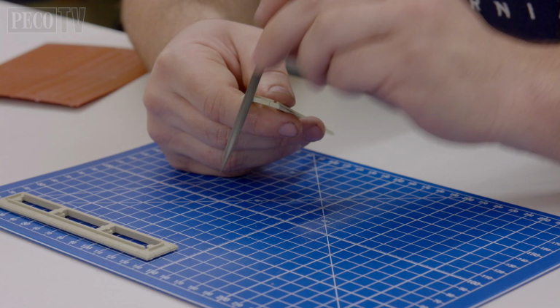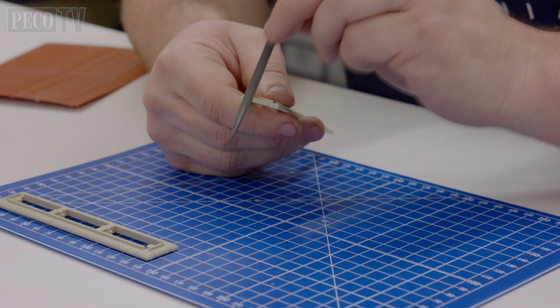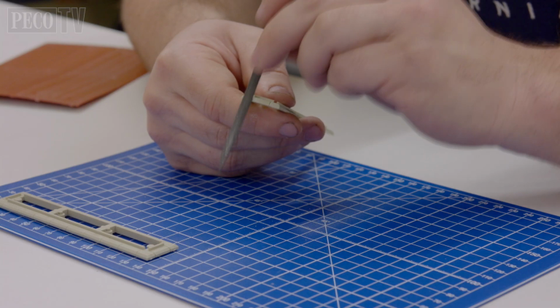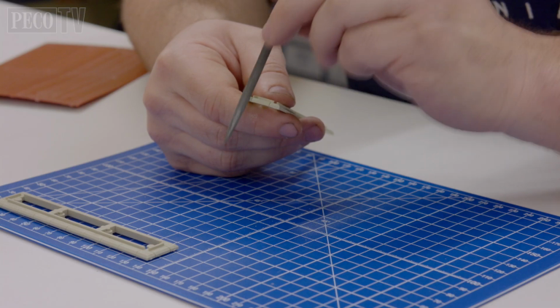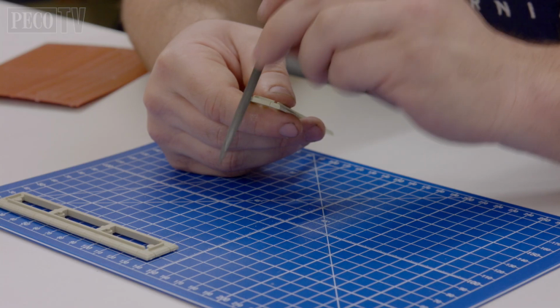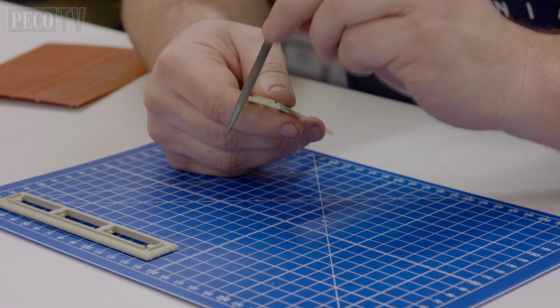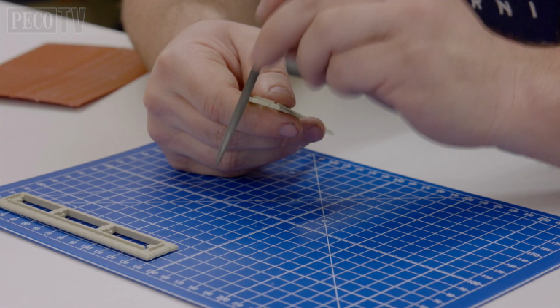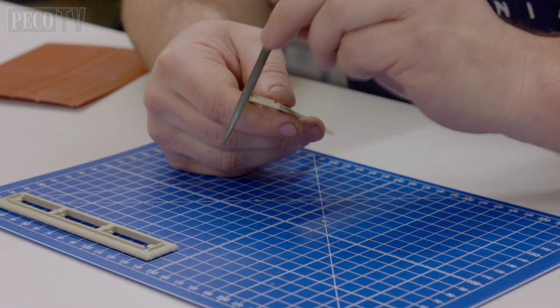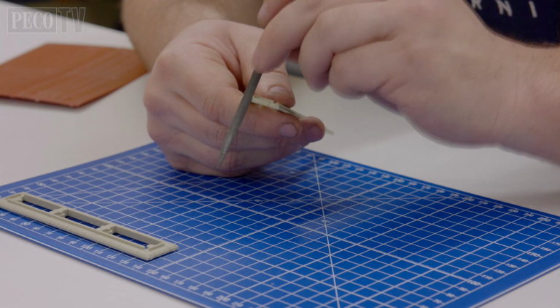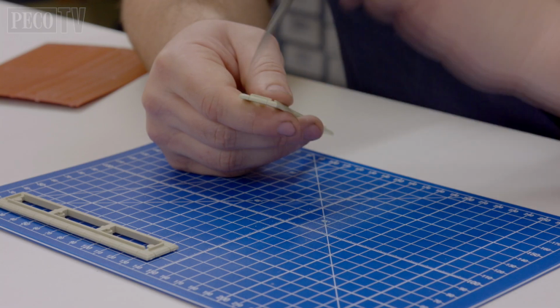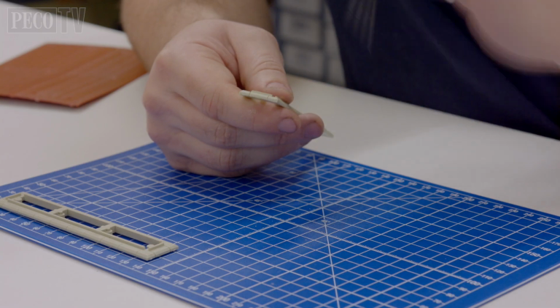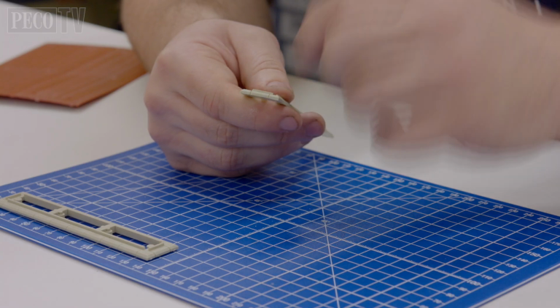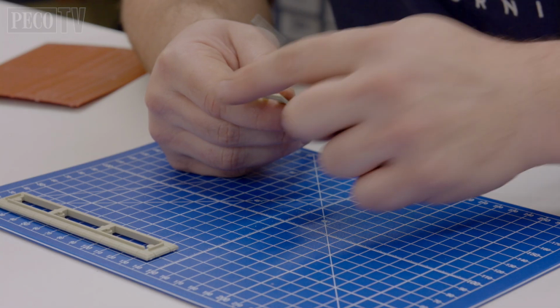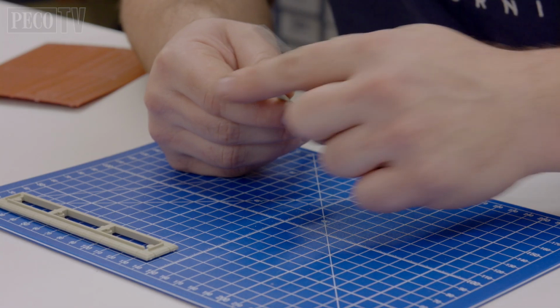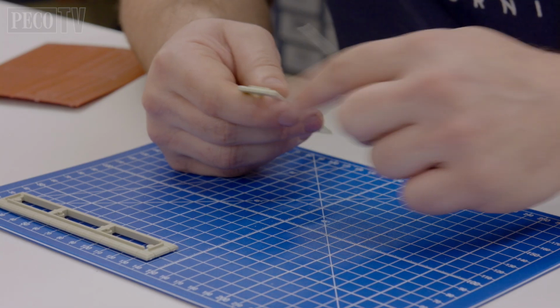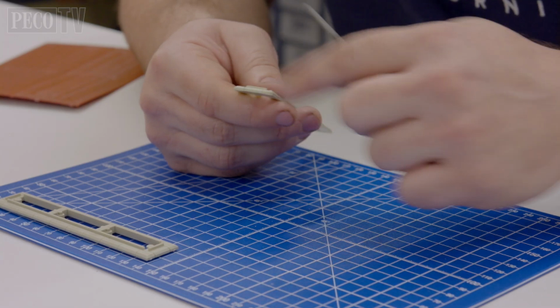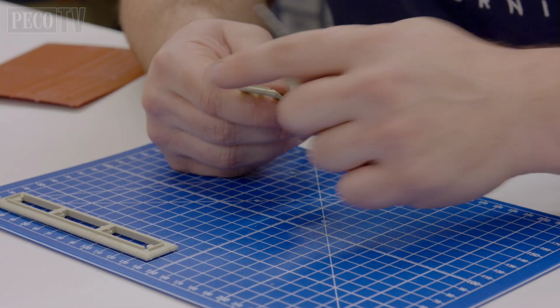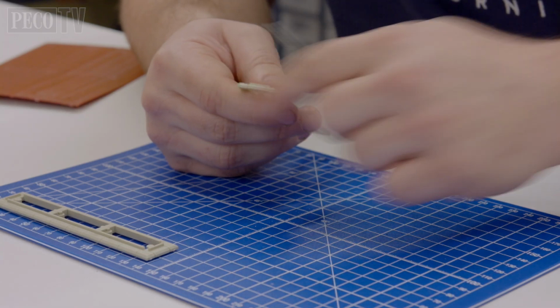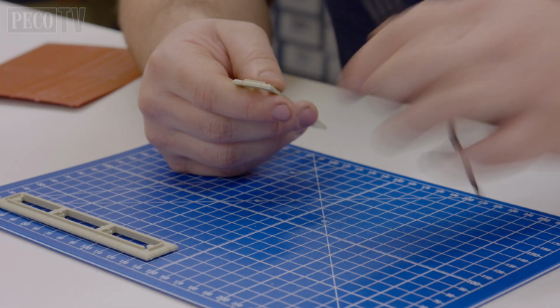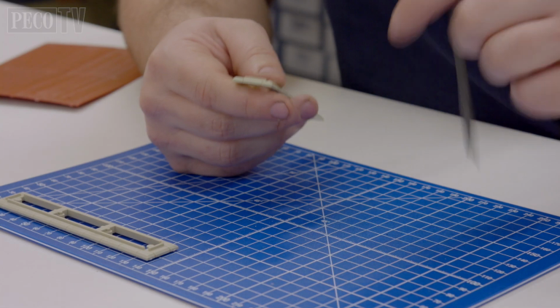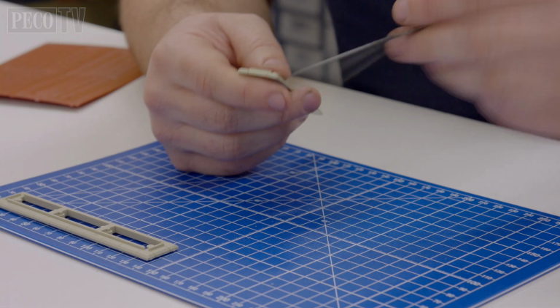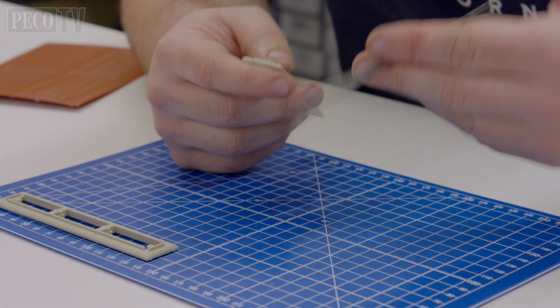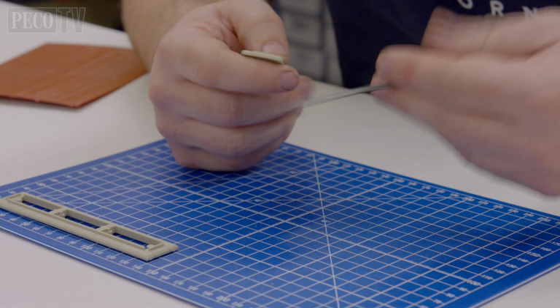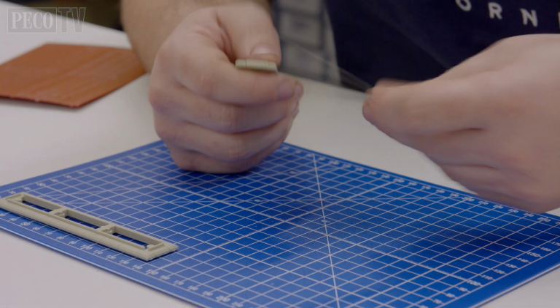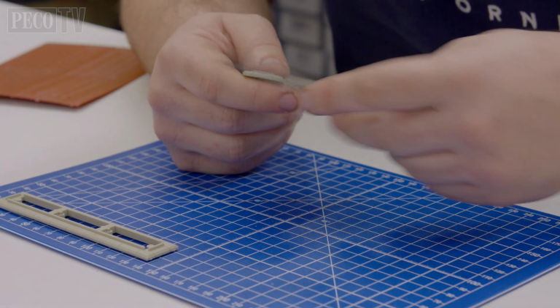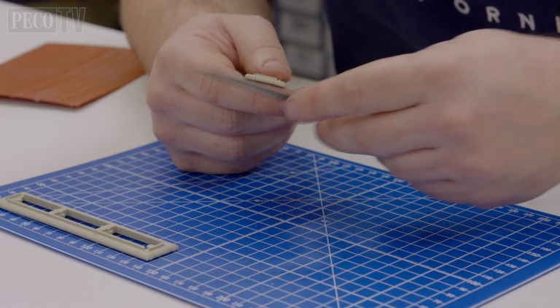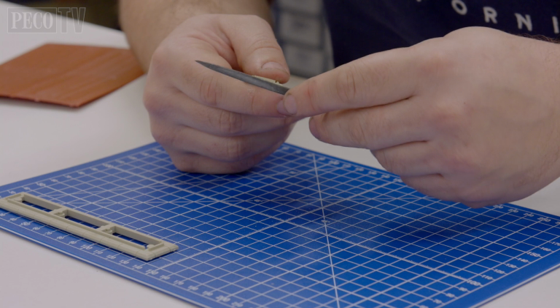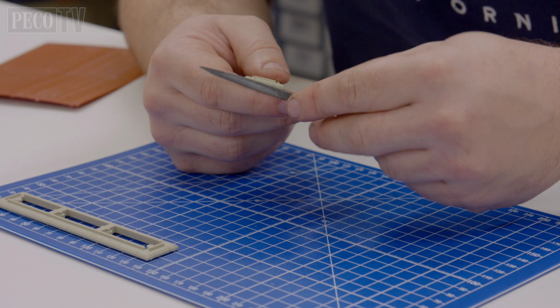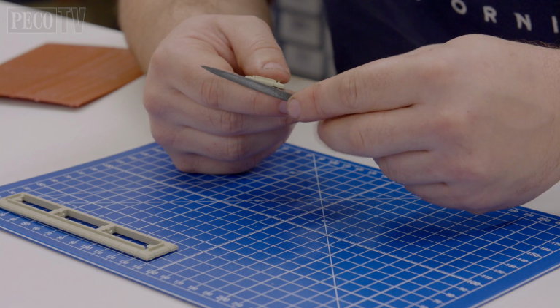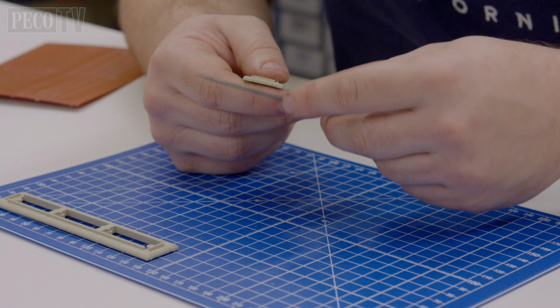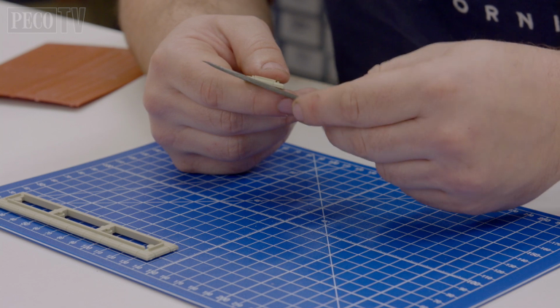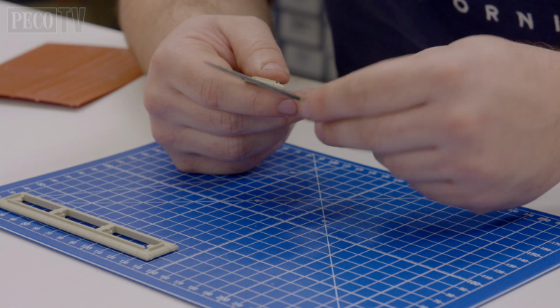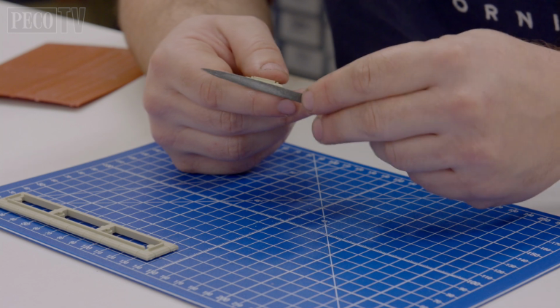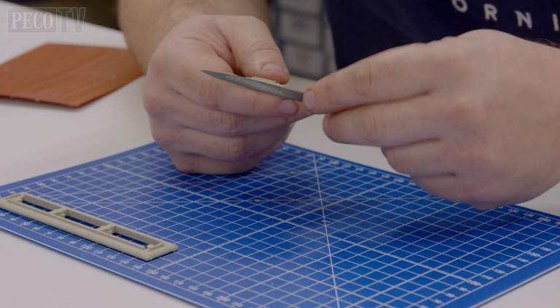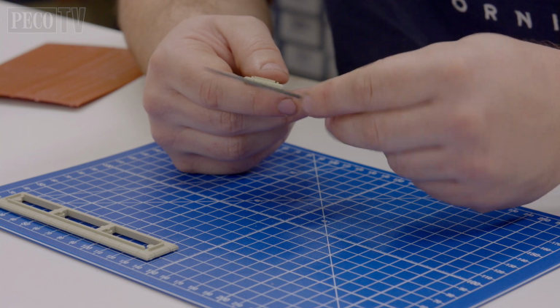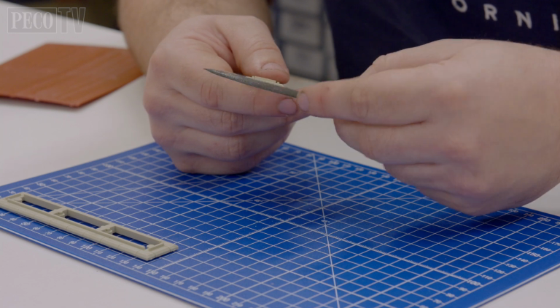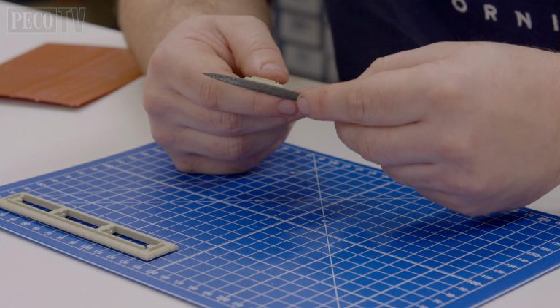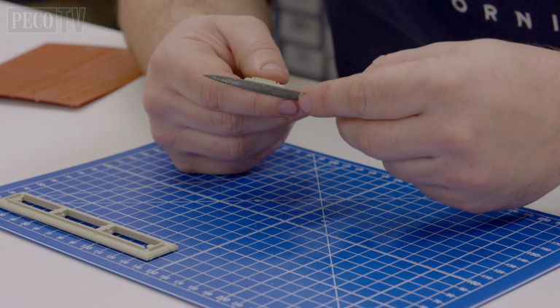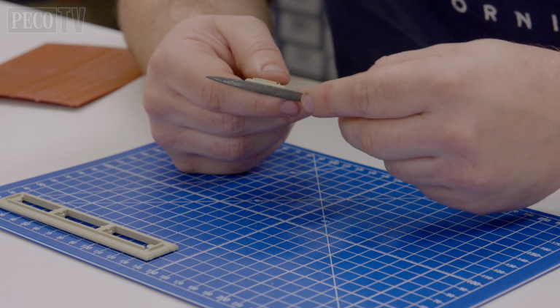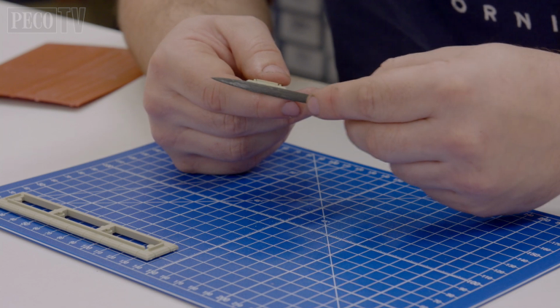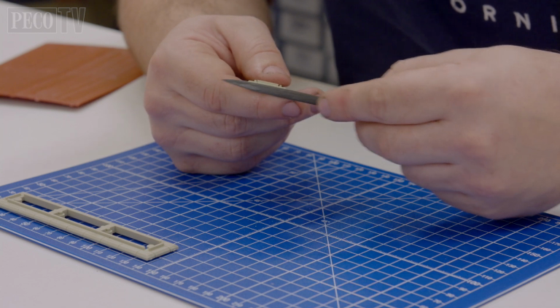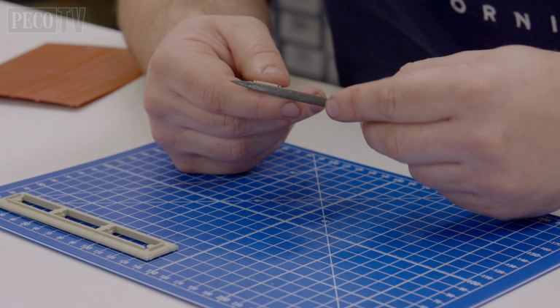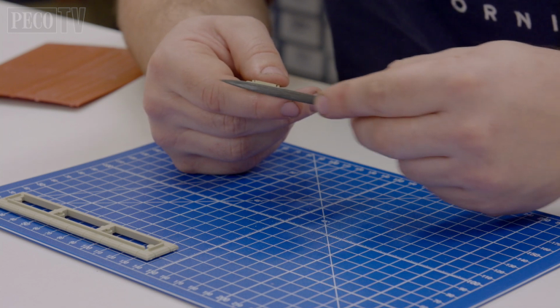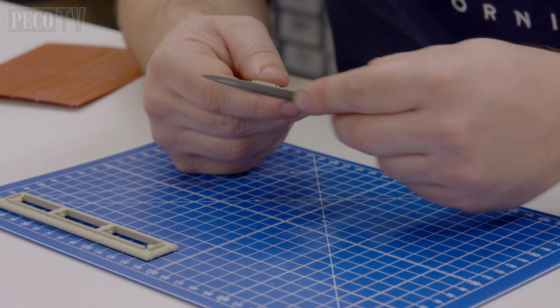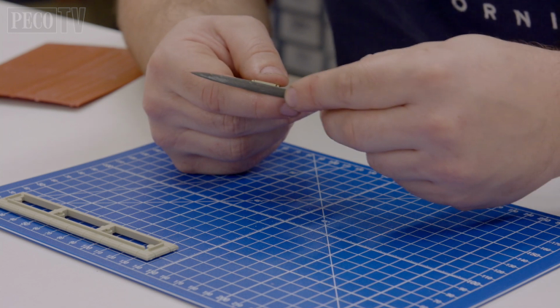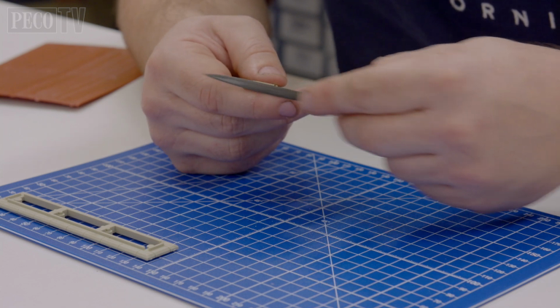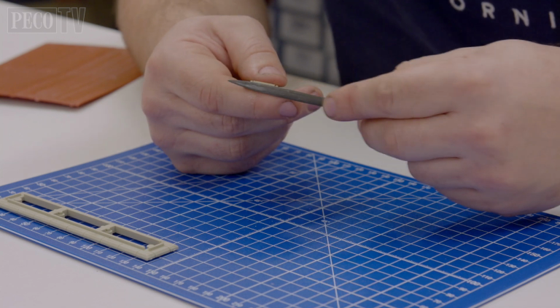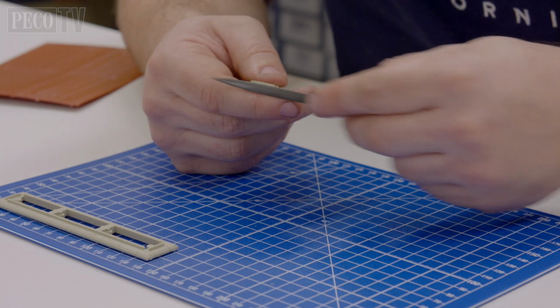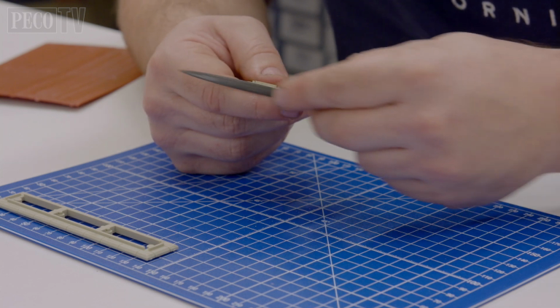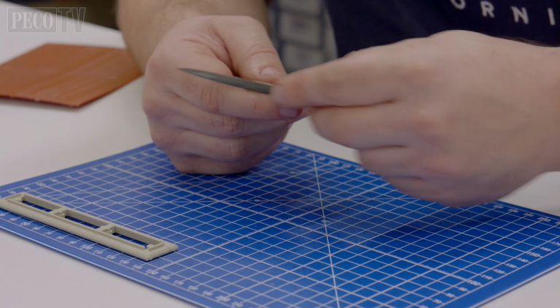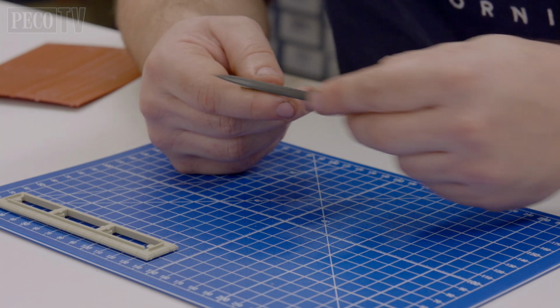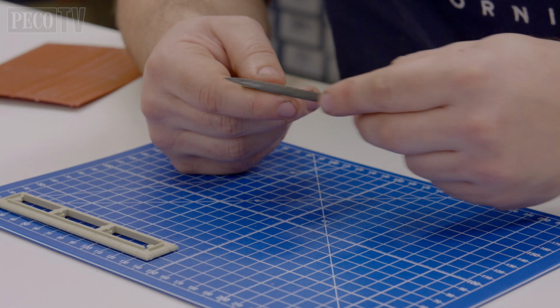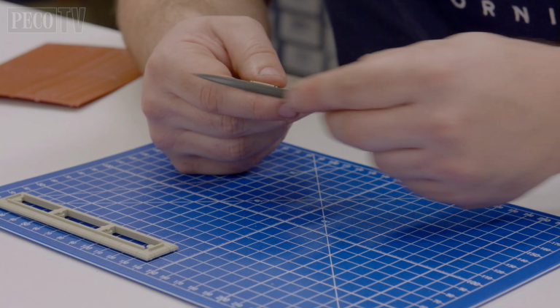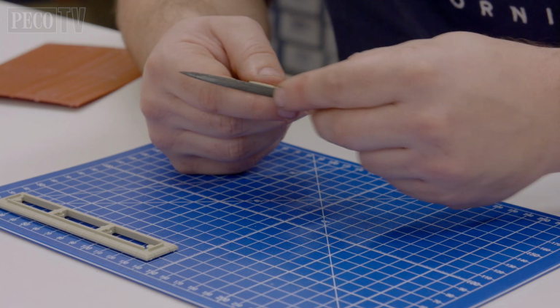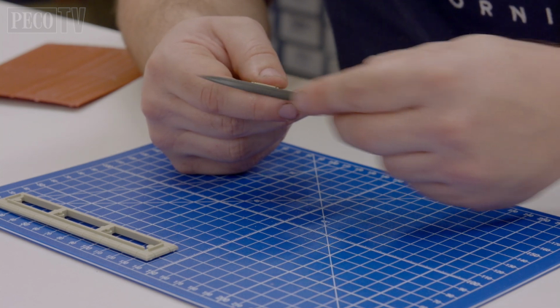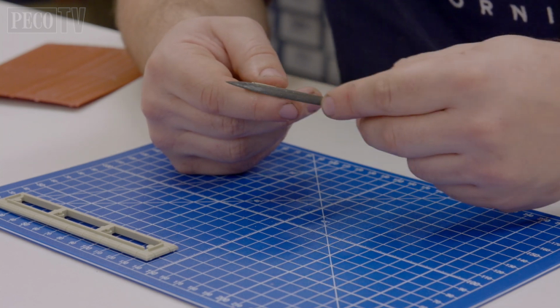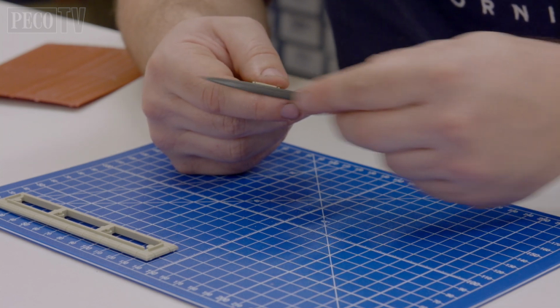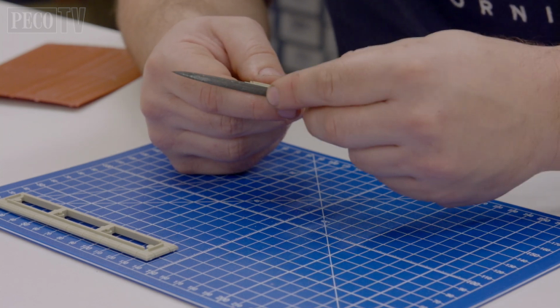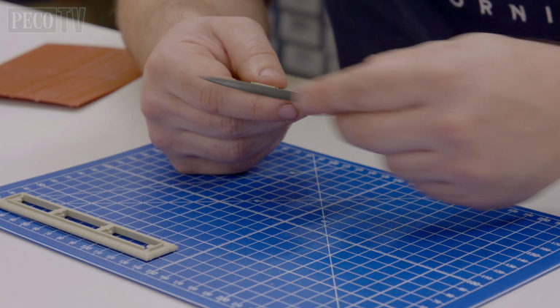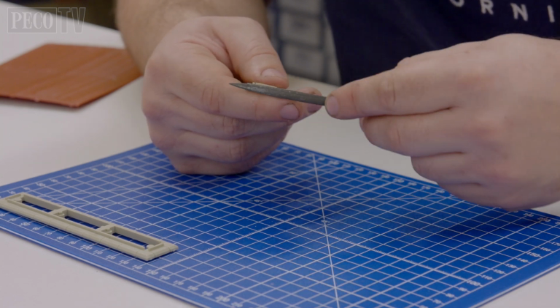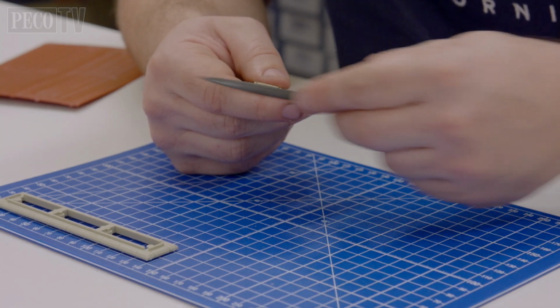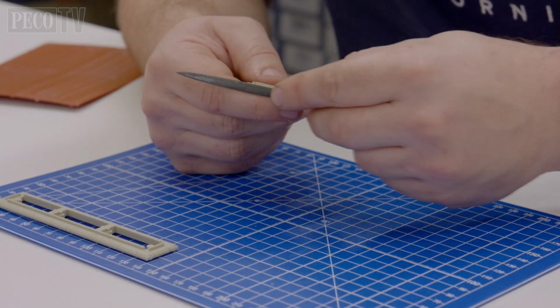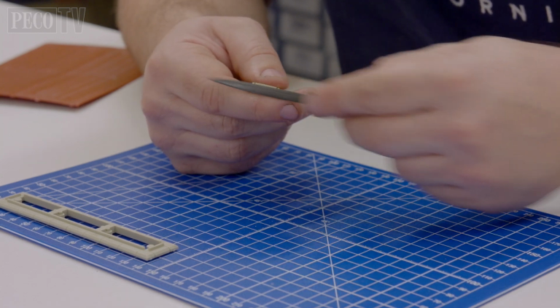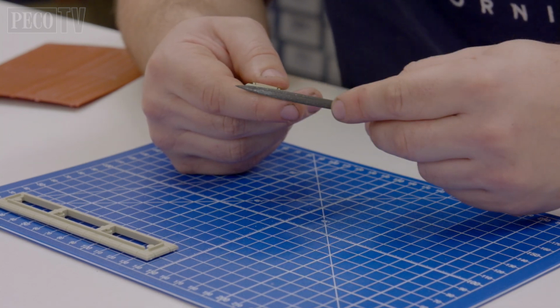Then take each component and remove any plastic burrs or rough edges from the kit's parts using a file to clean the edges.